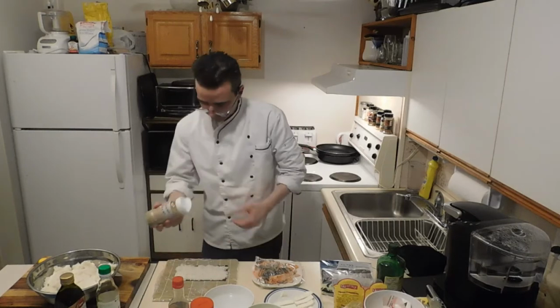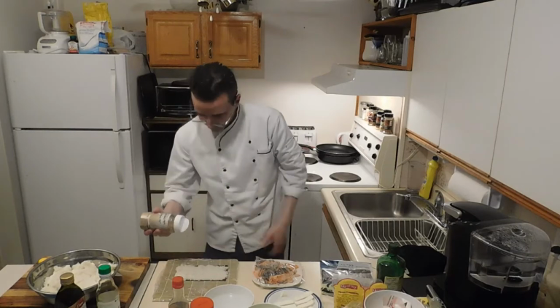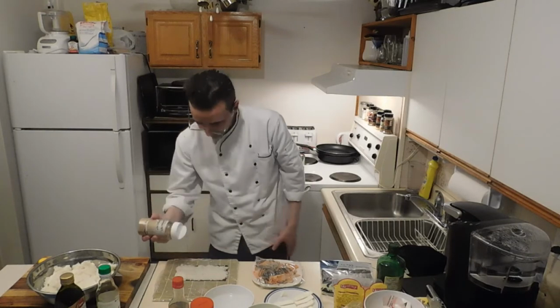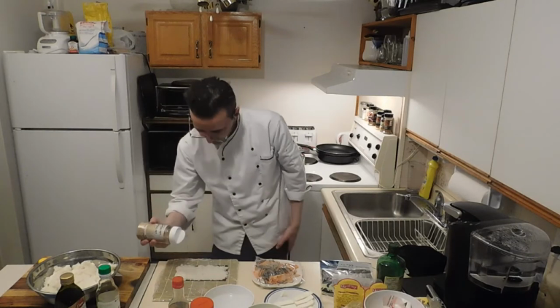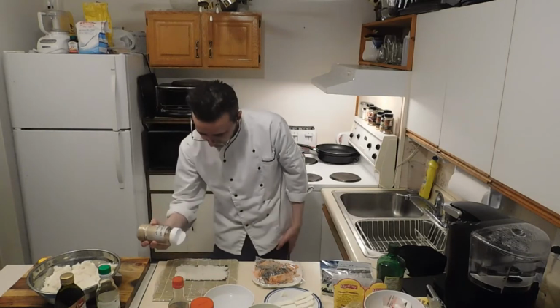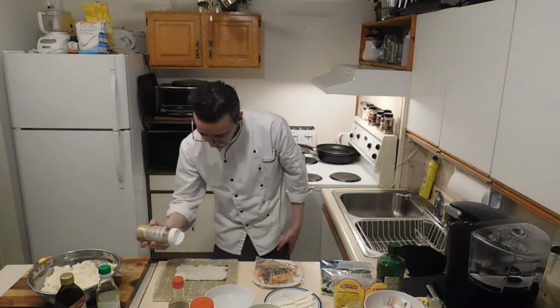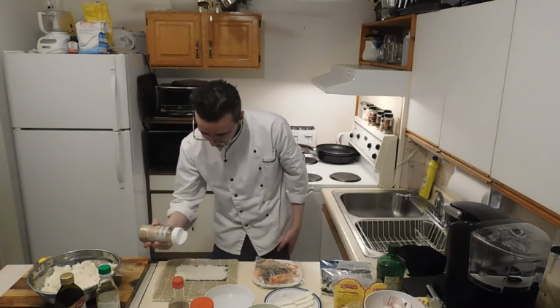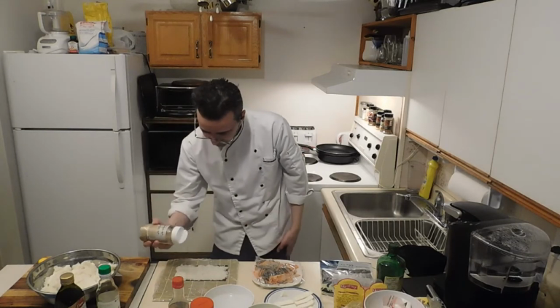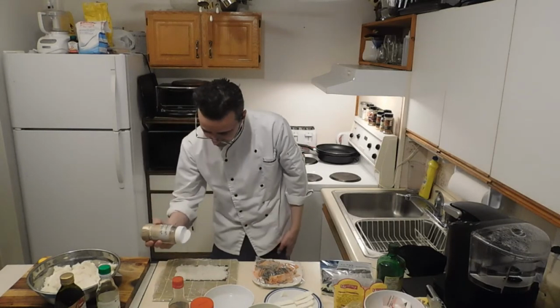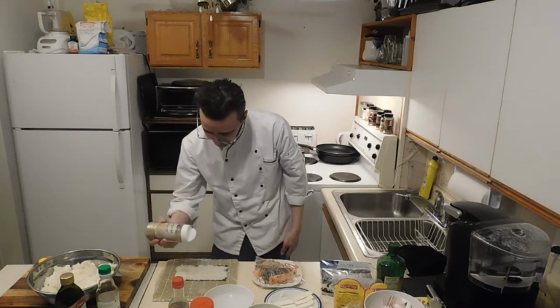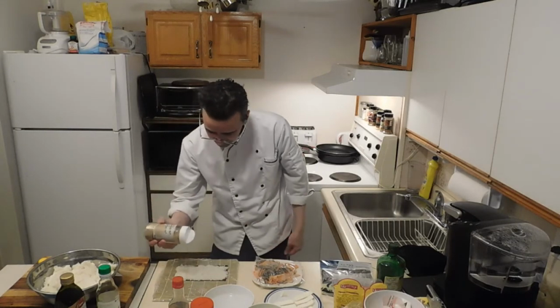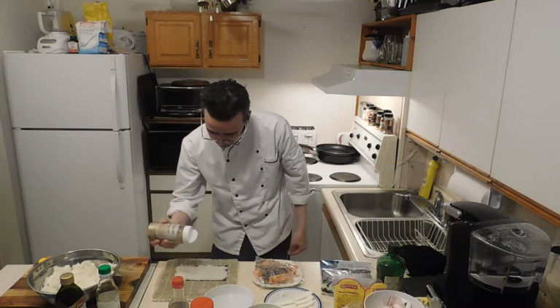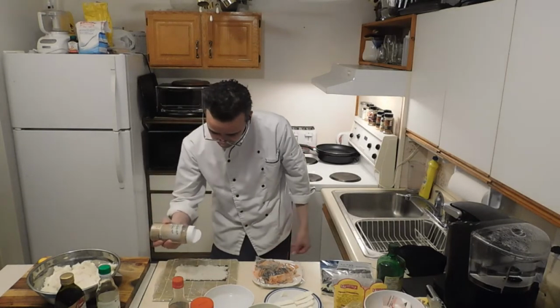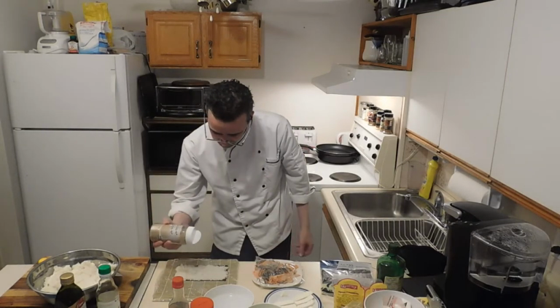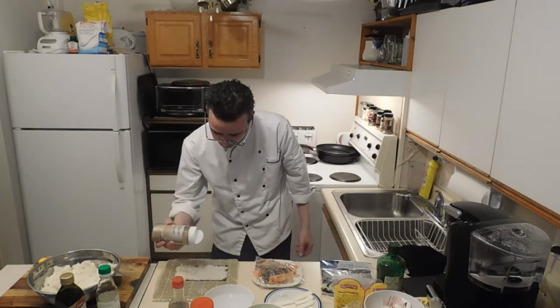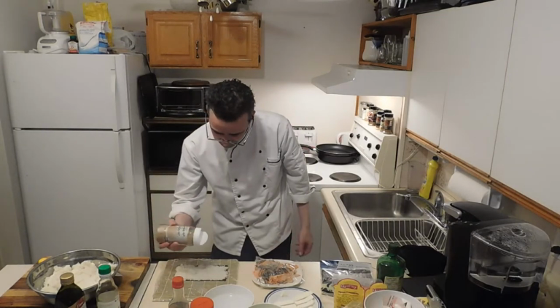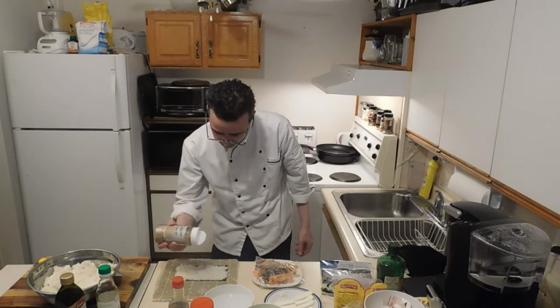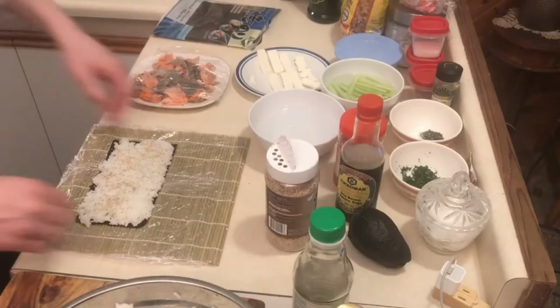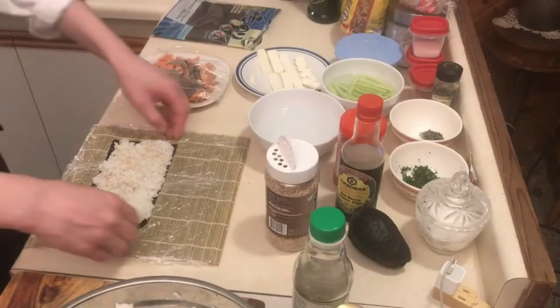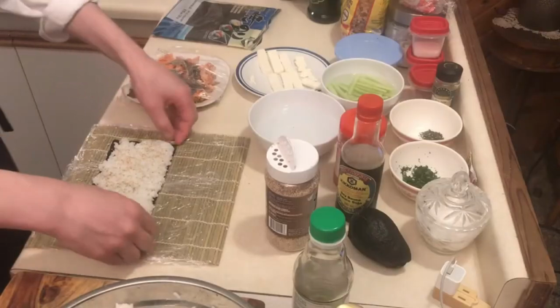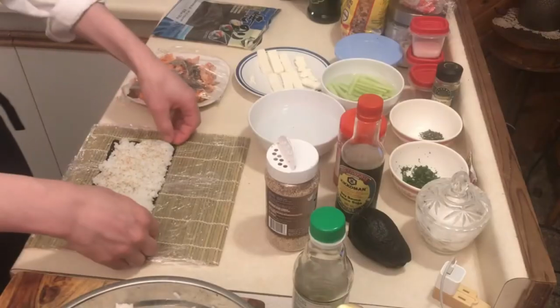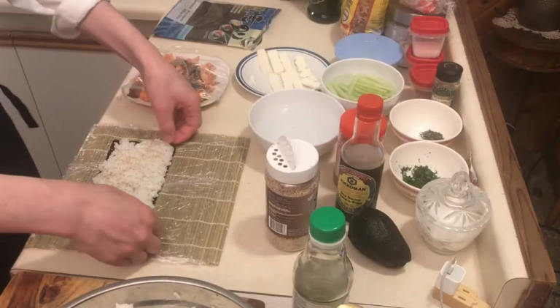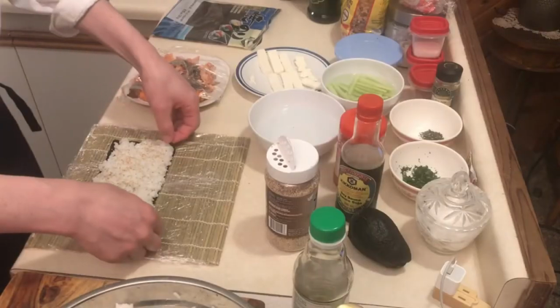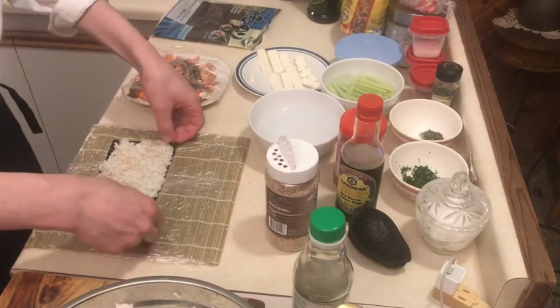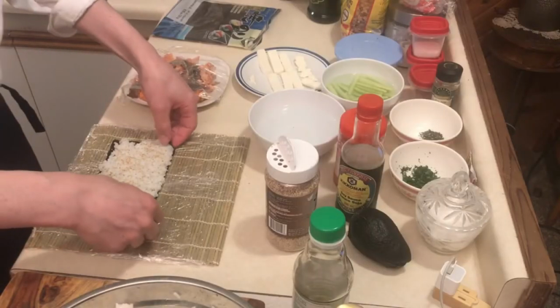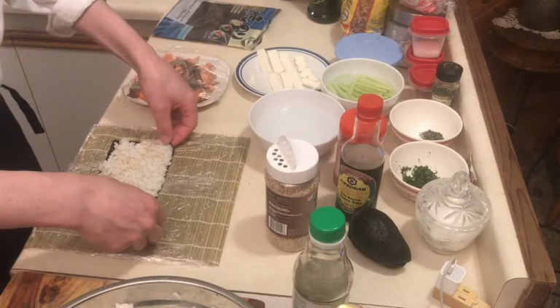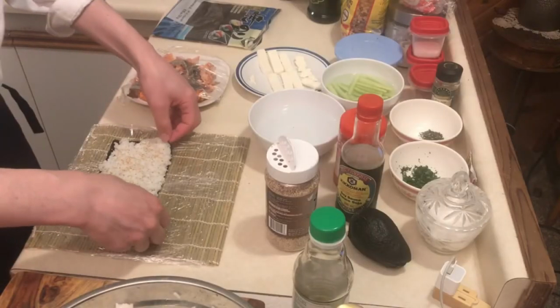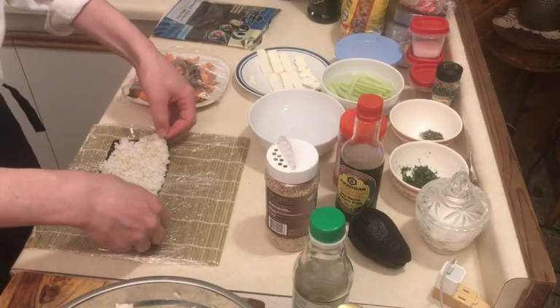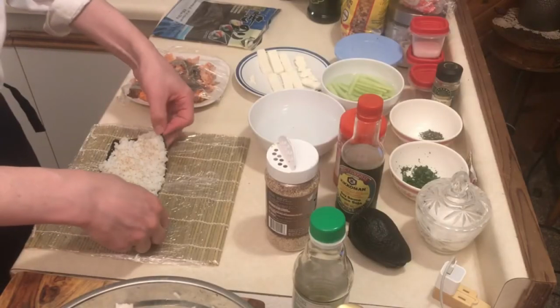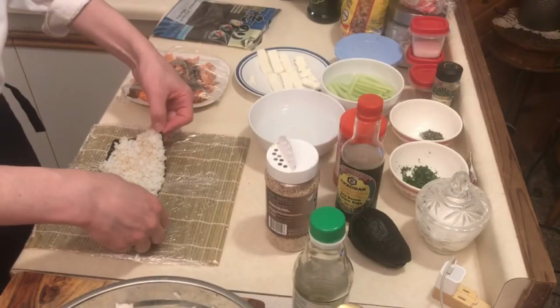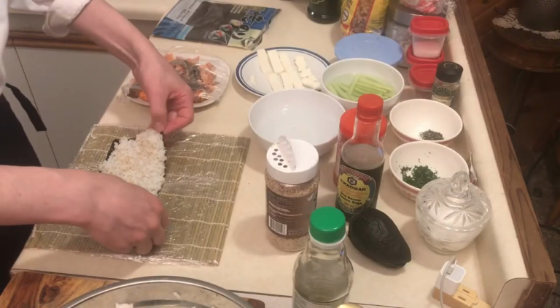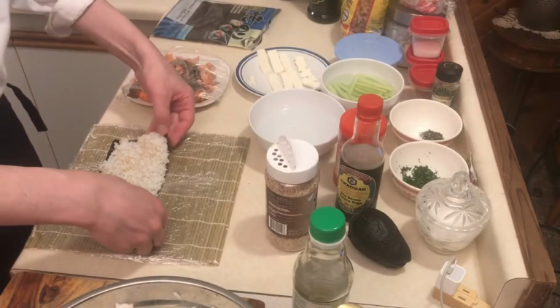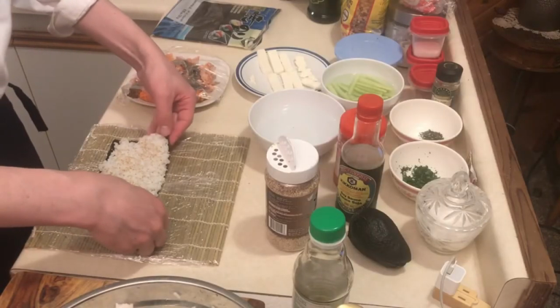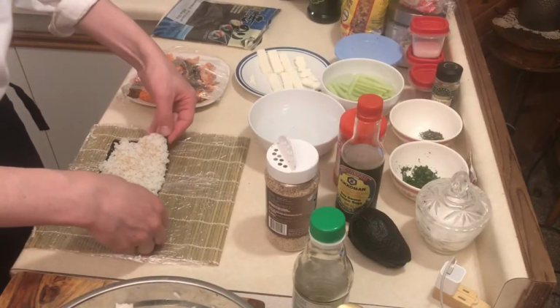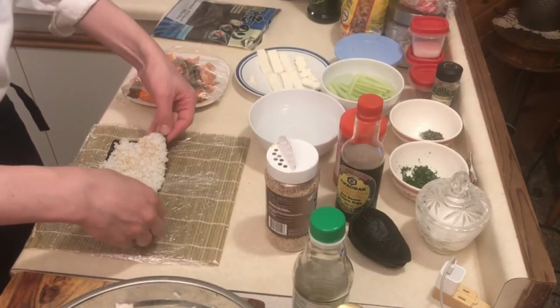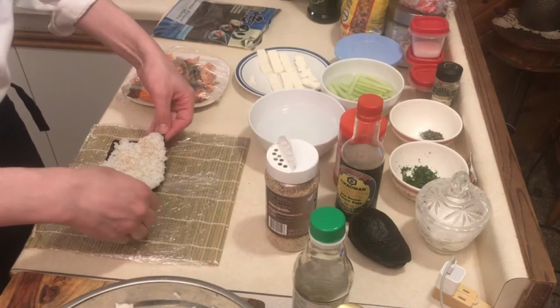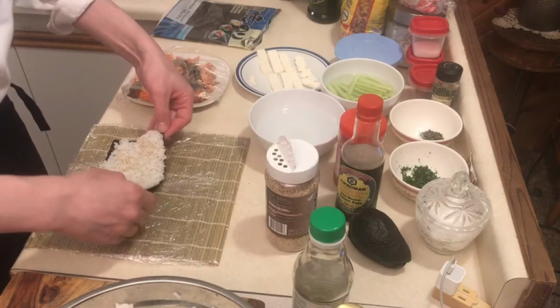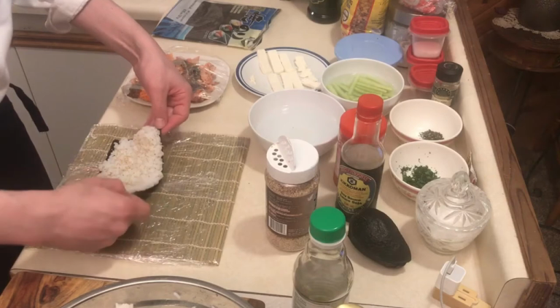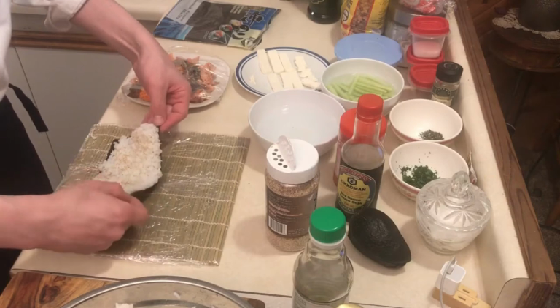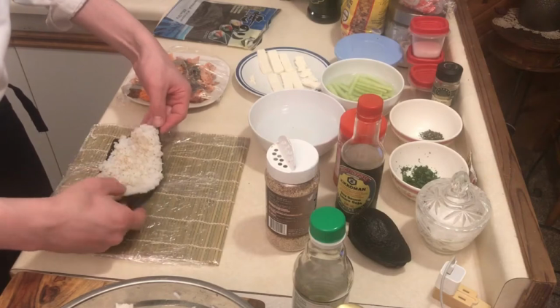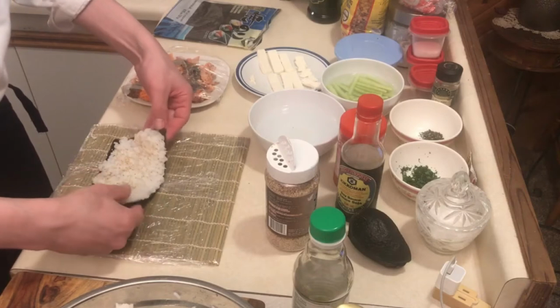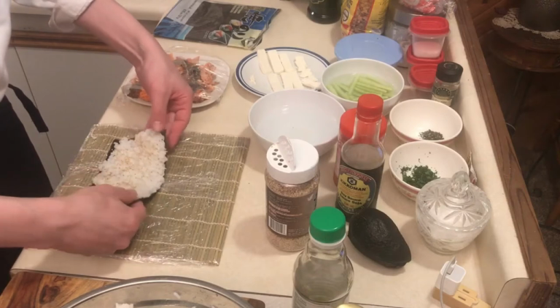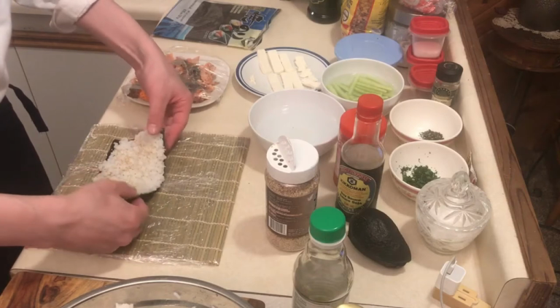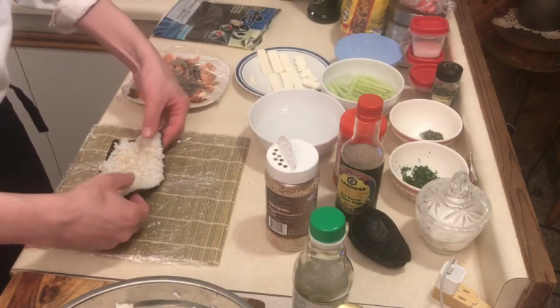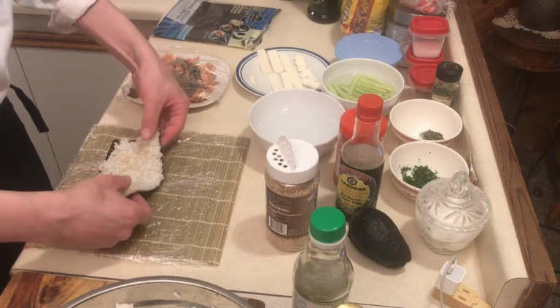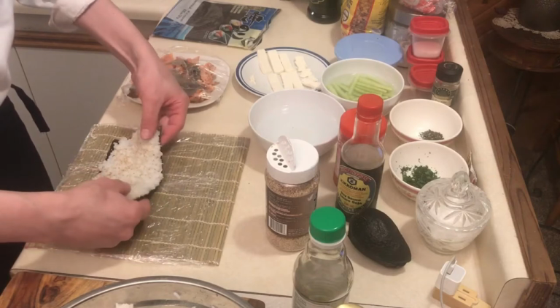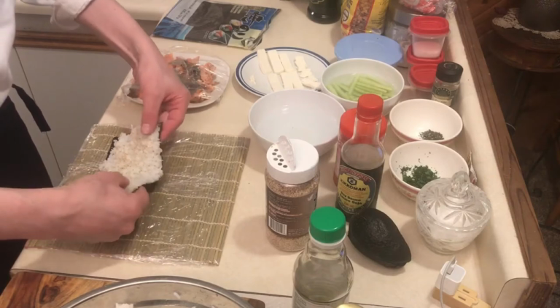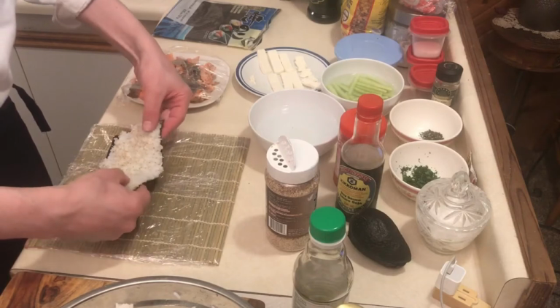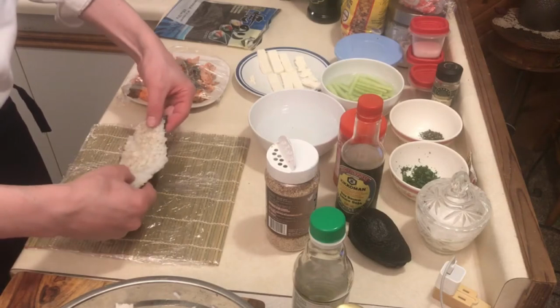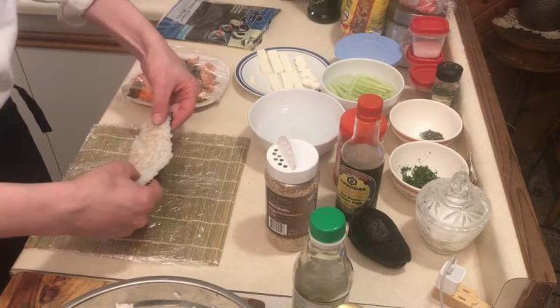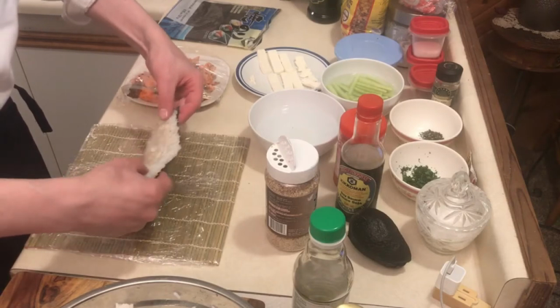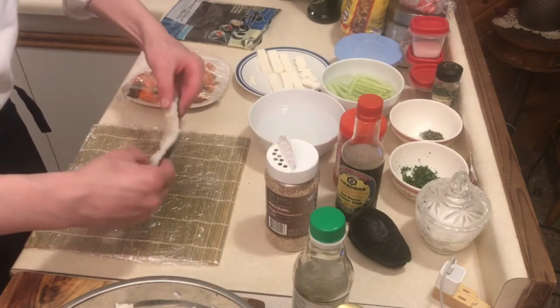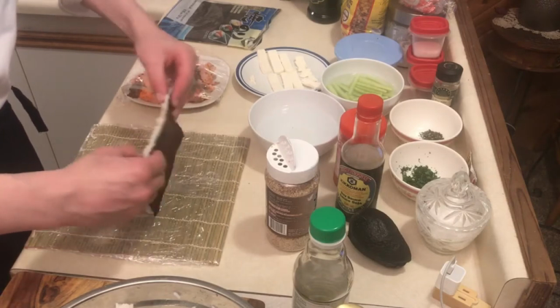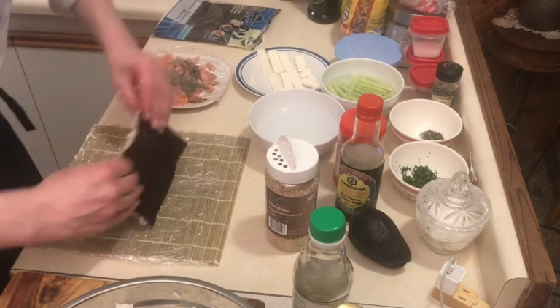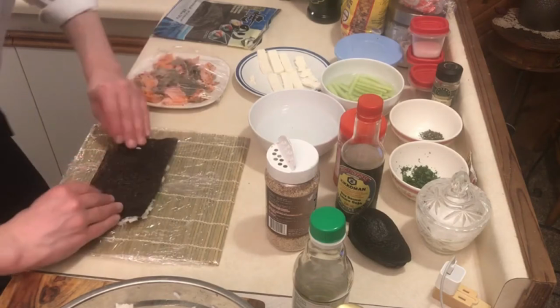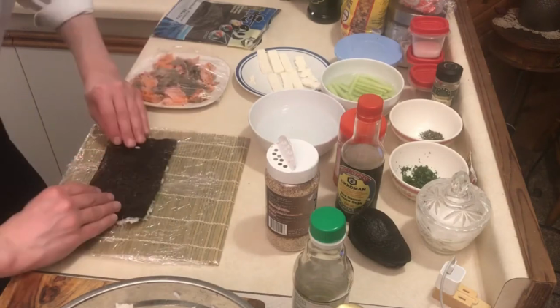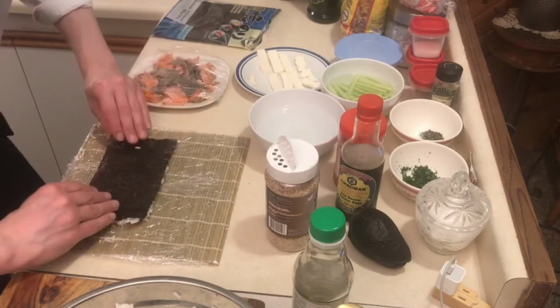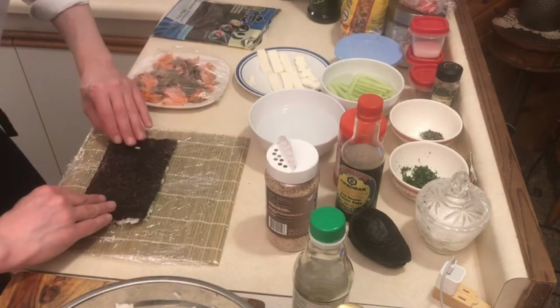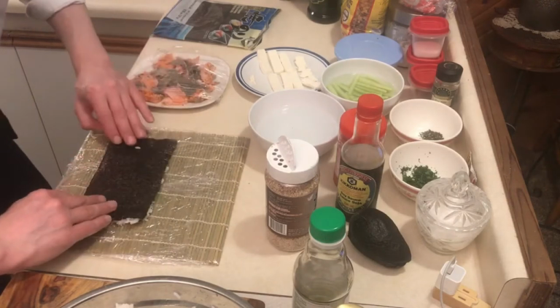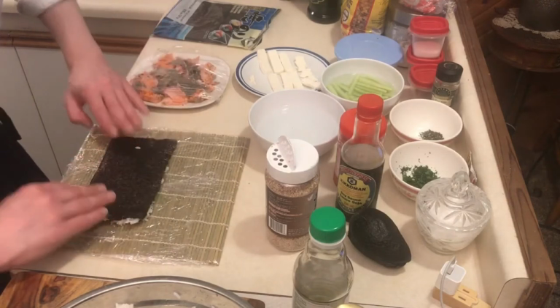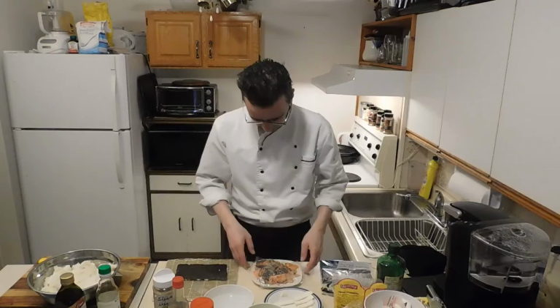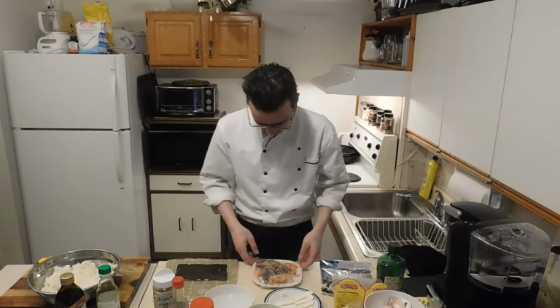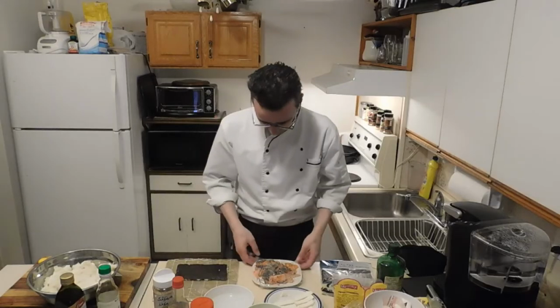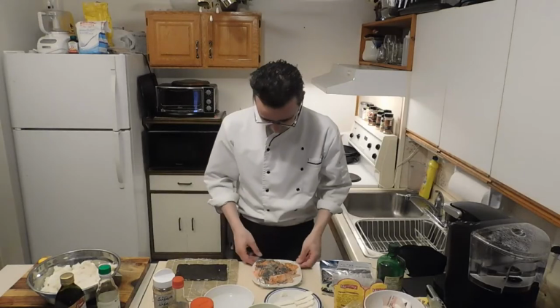Add sesame seeds, then flip the rice over. Now add the salmon.